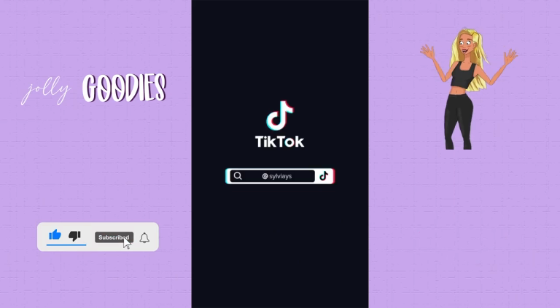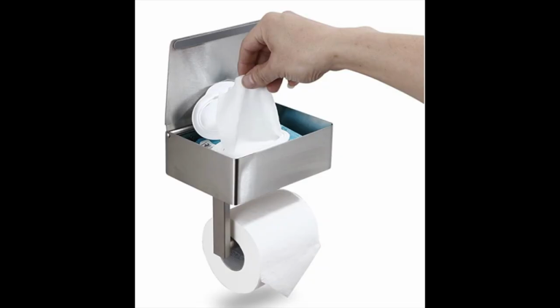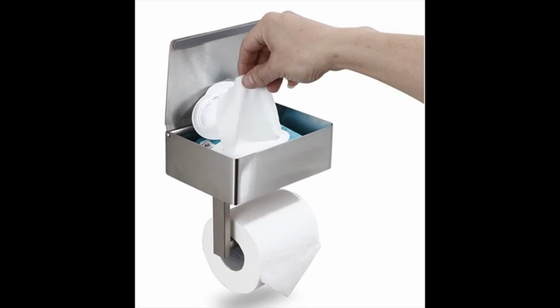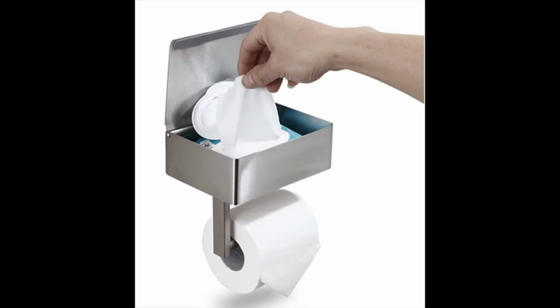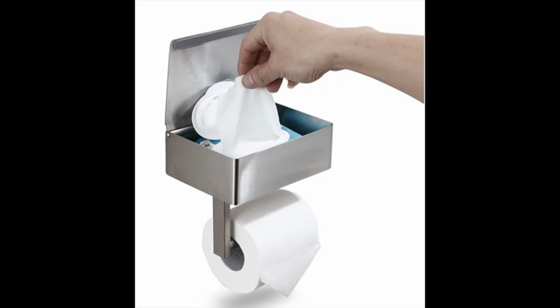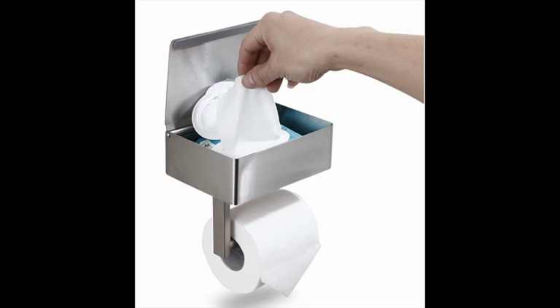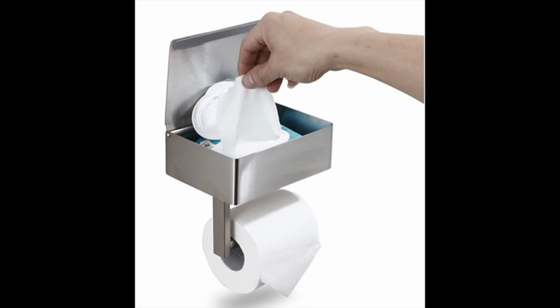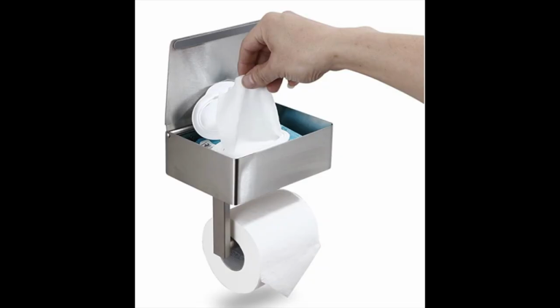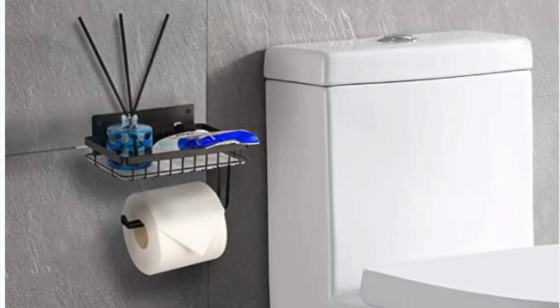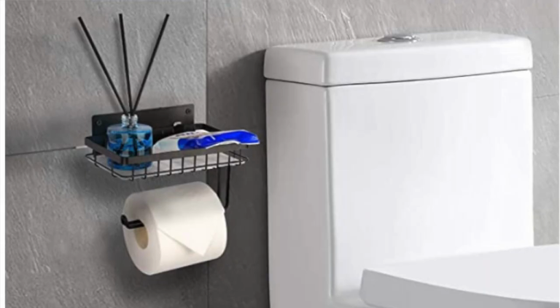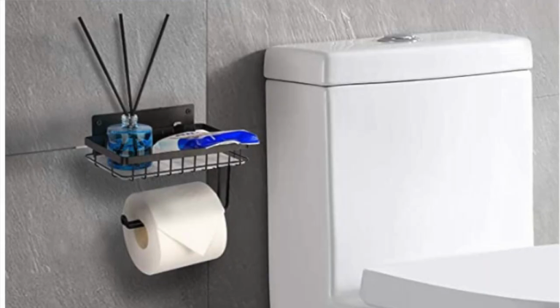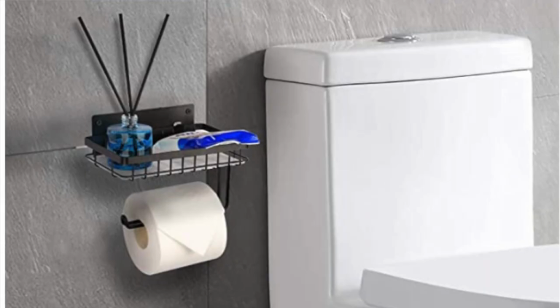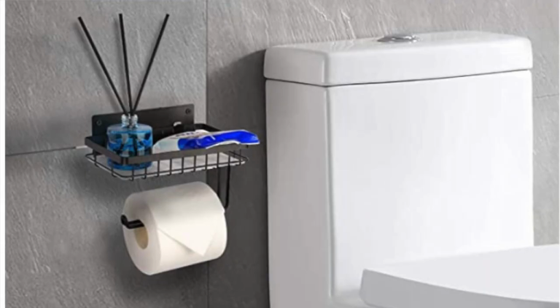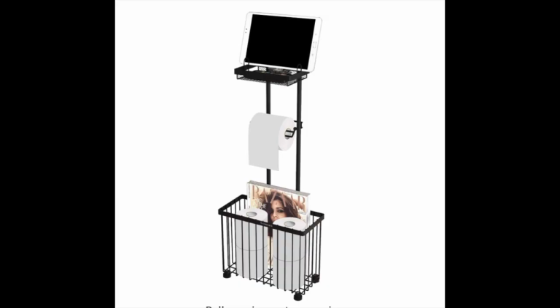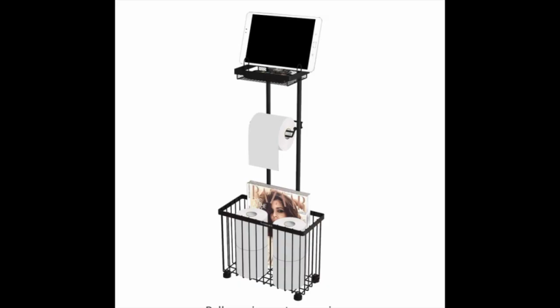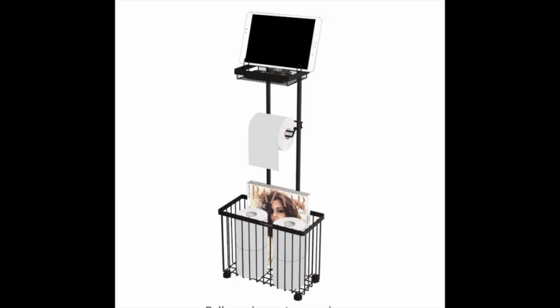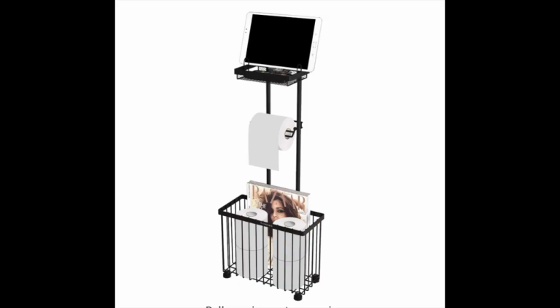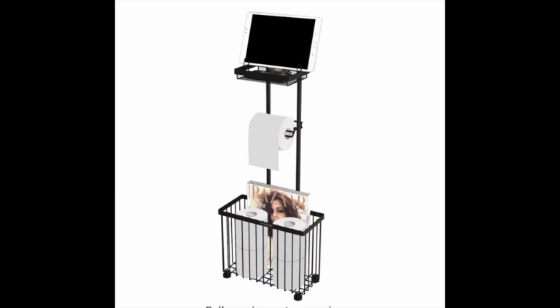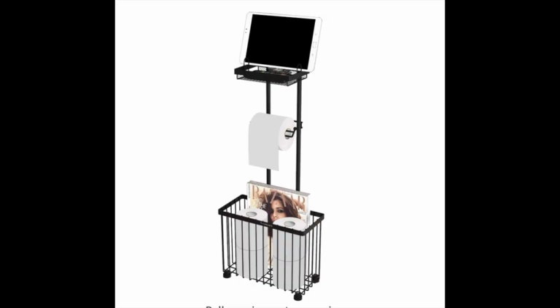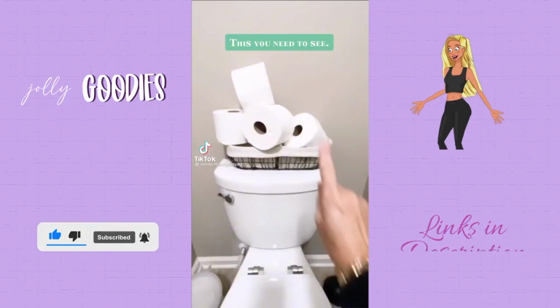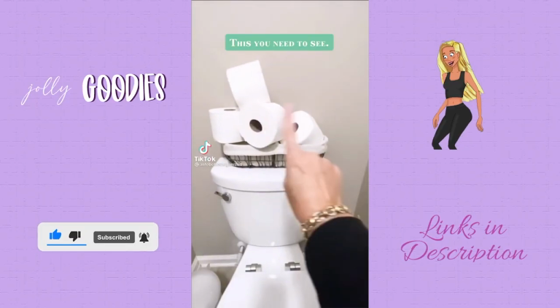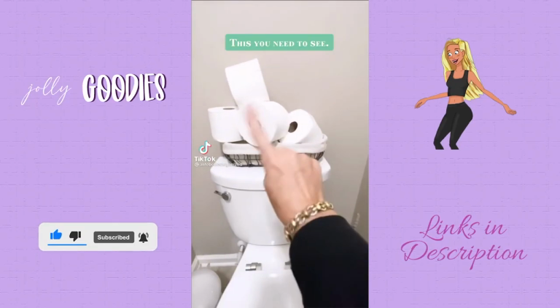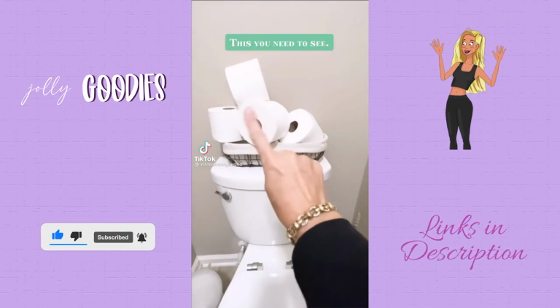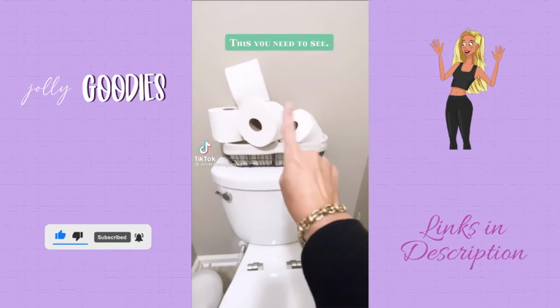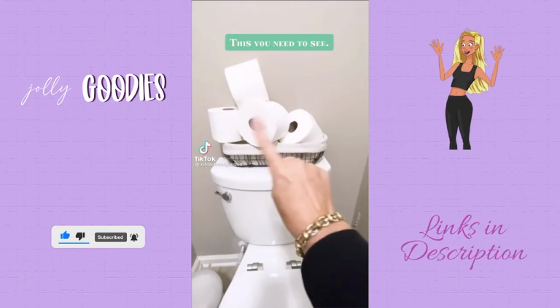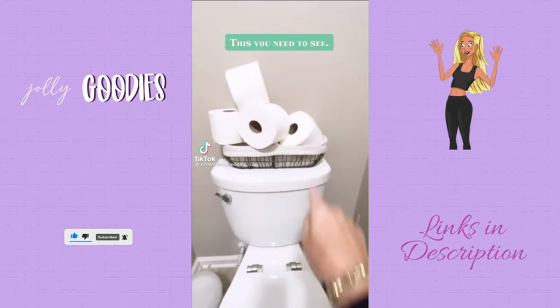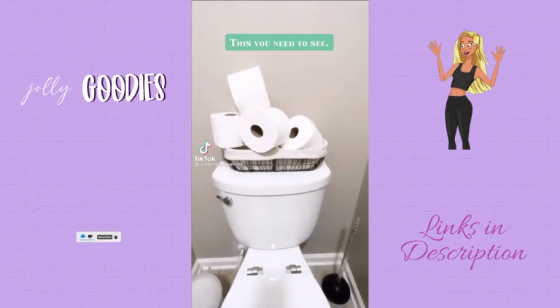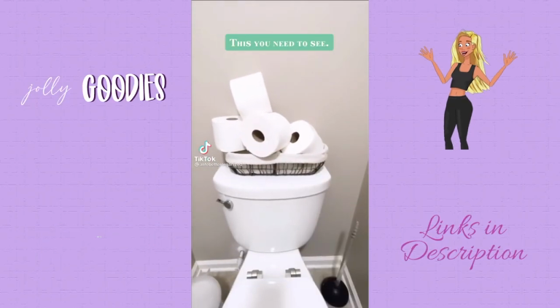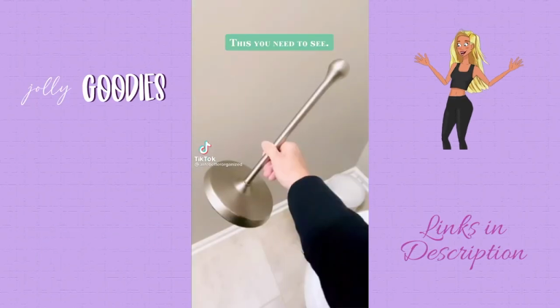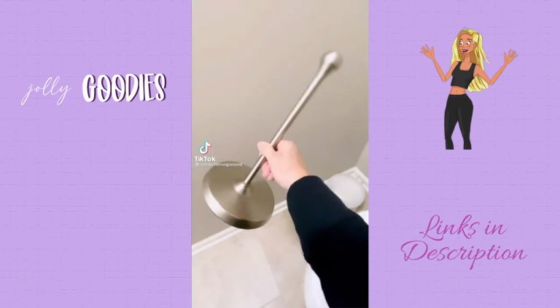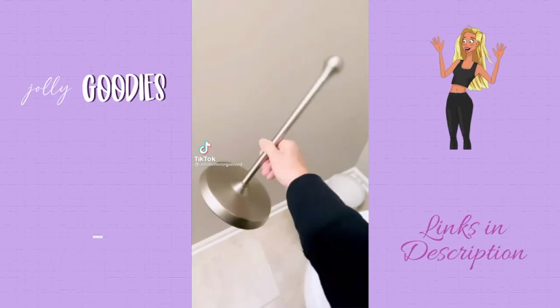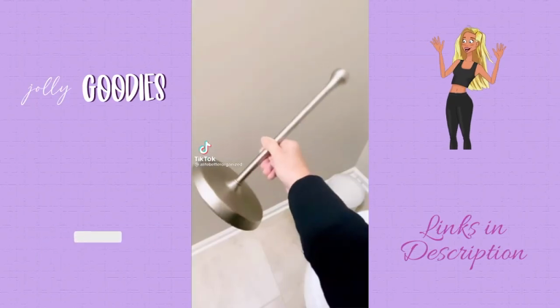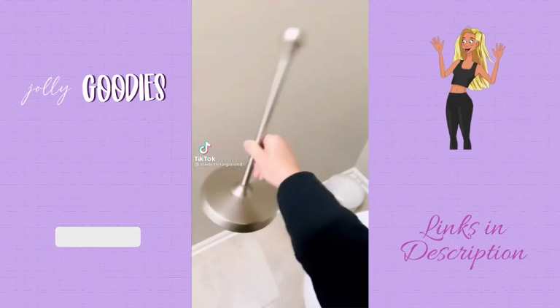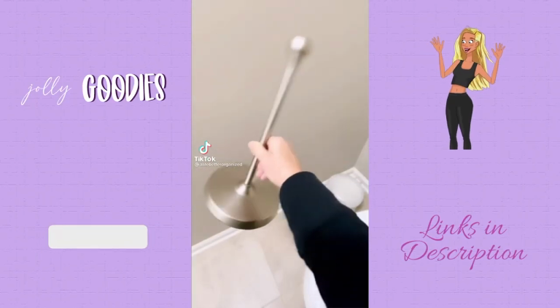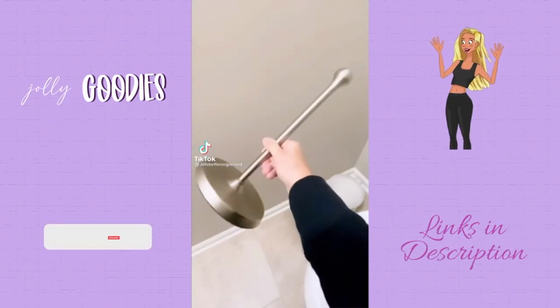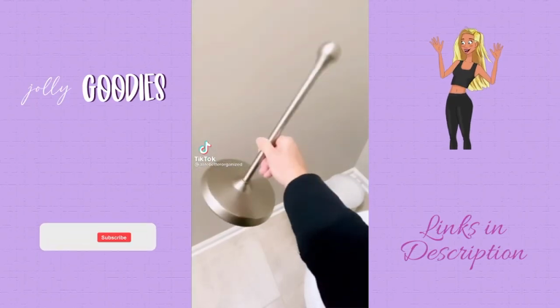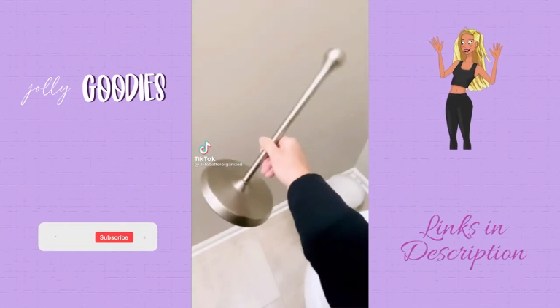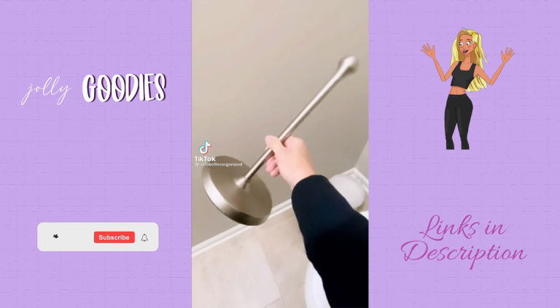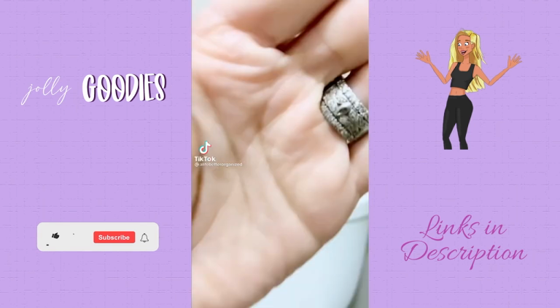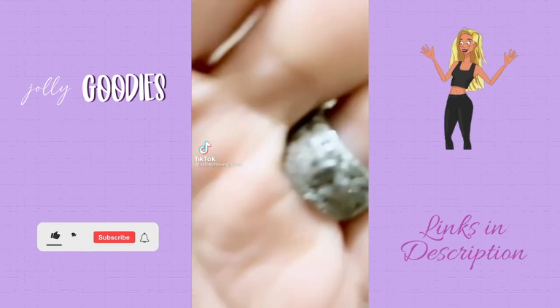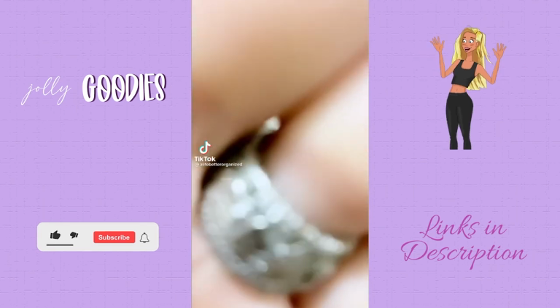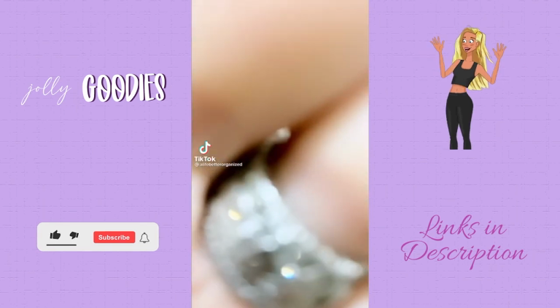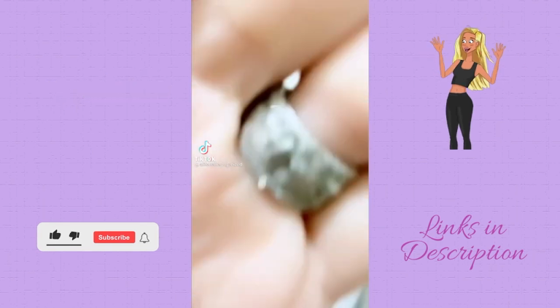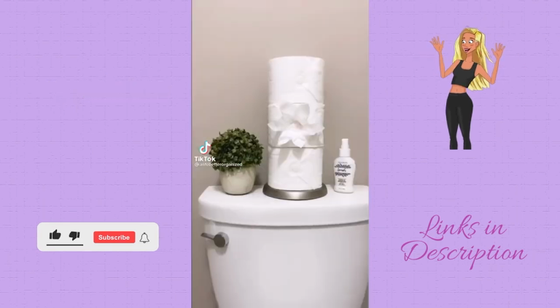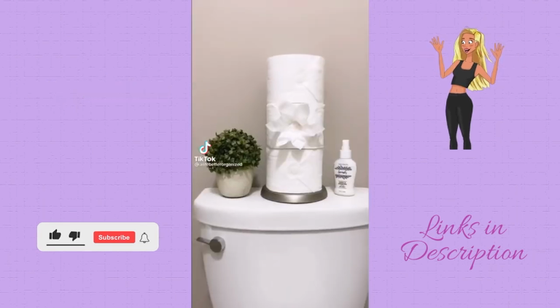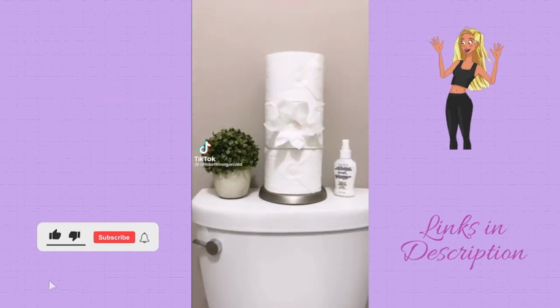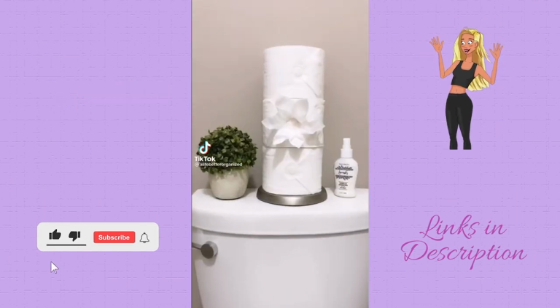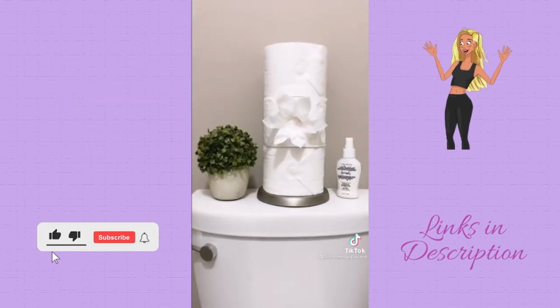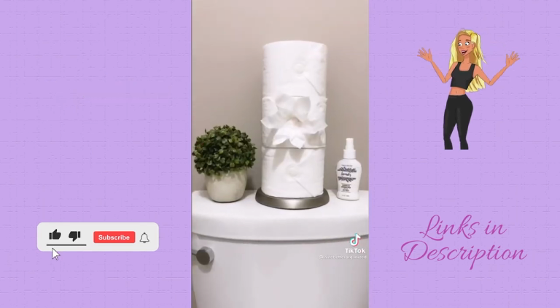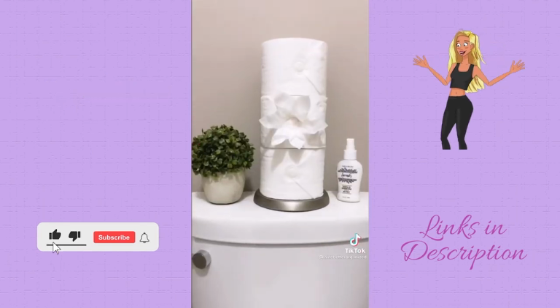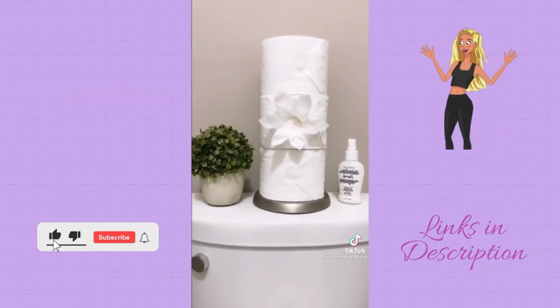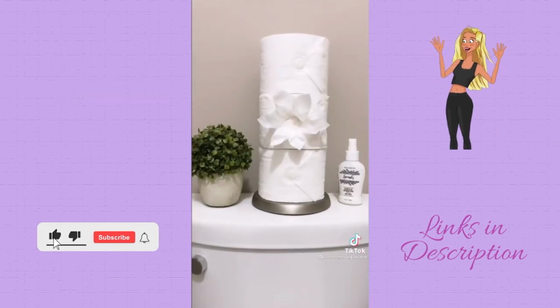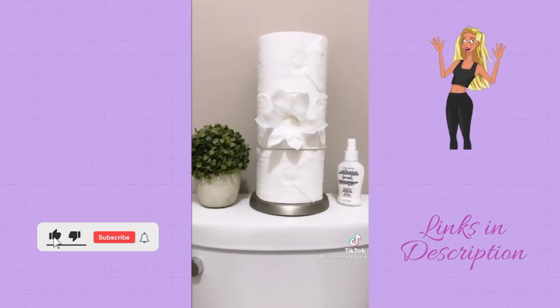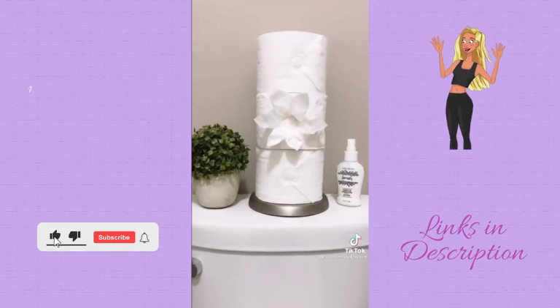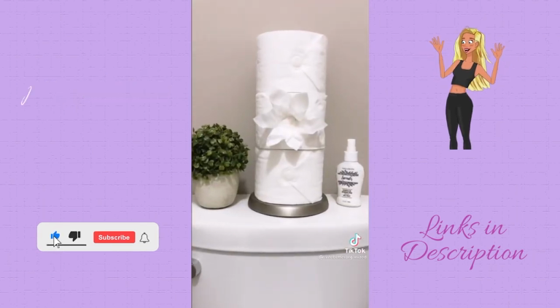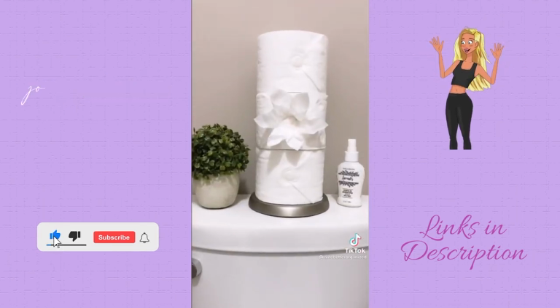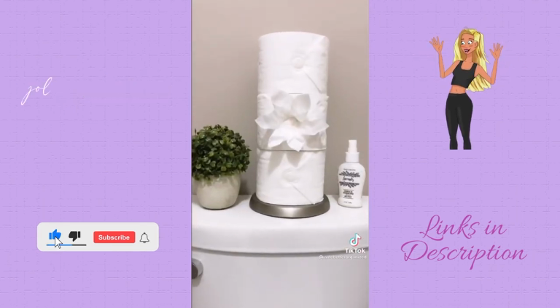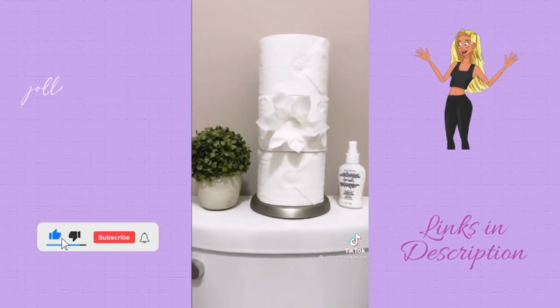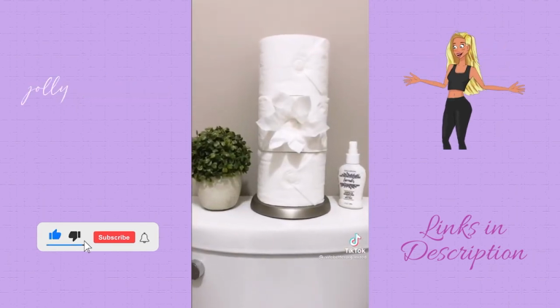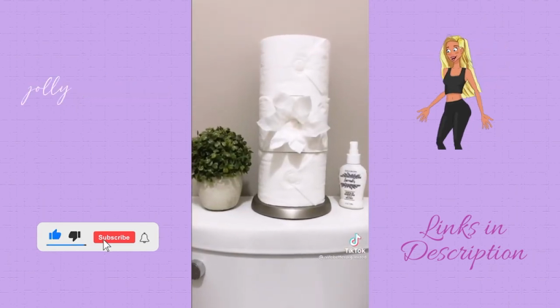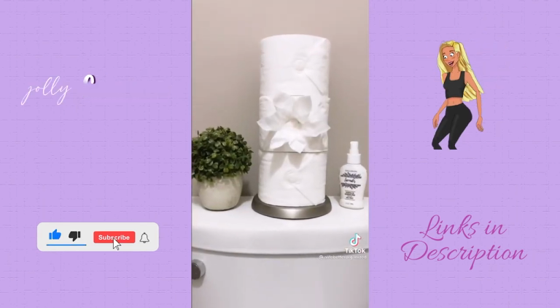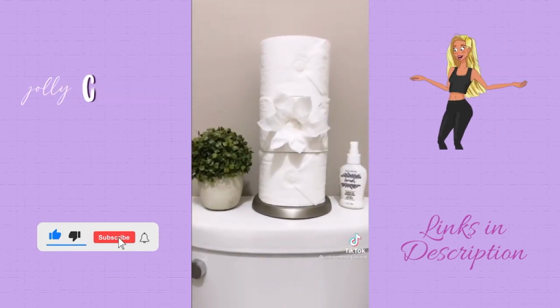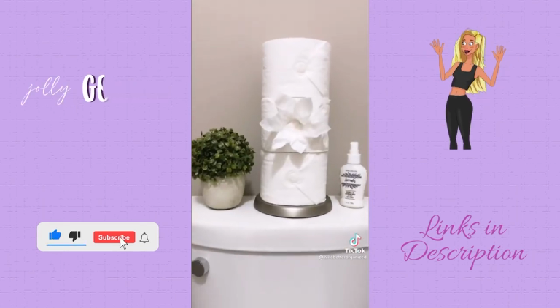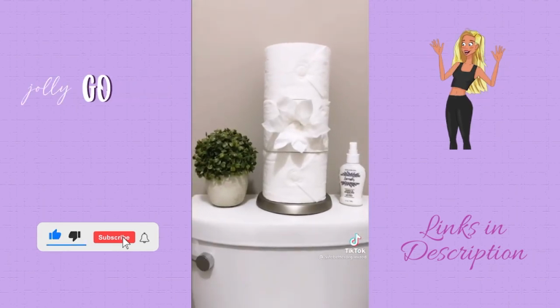And if none of these bathroom toilet paper holder ideas appeal to you, here's the old-fashioned one — but you gotta figure out how to make that toilet paper flower. I don't know how to do that.